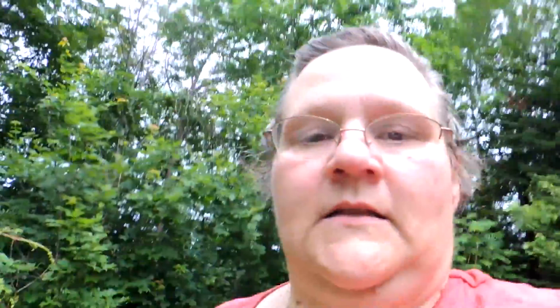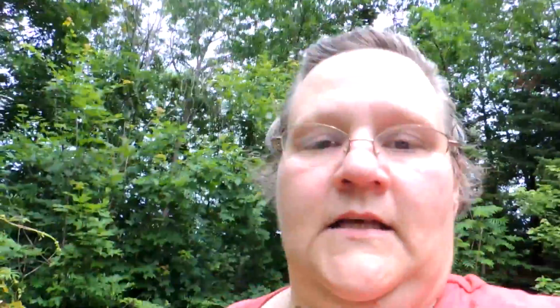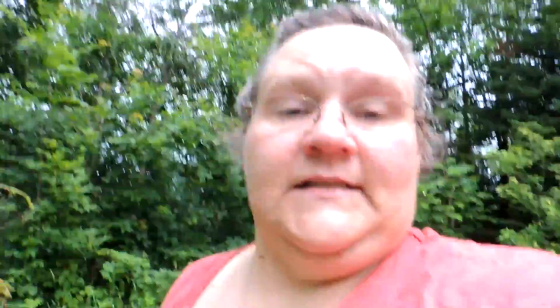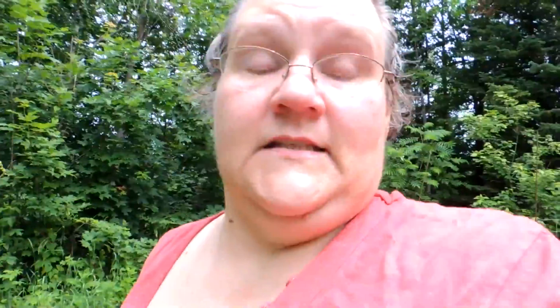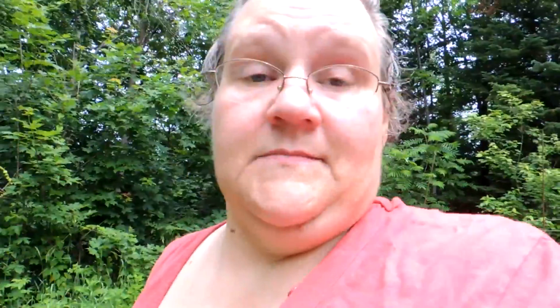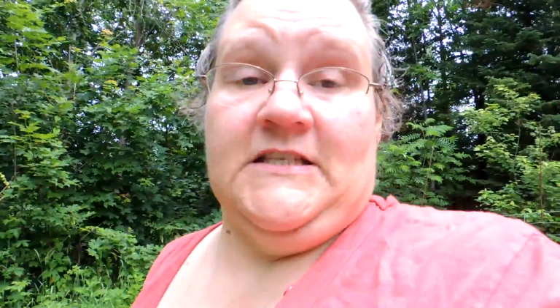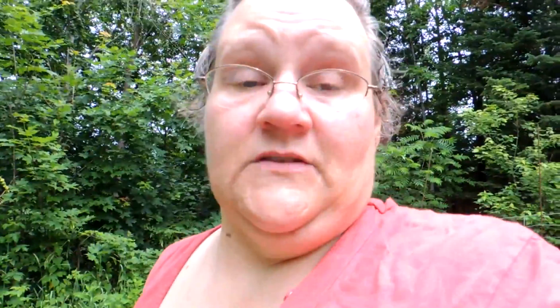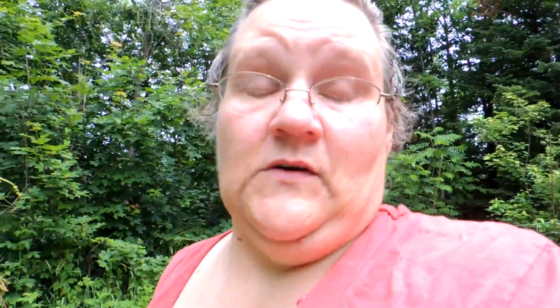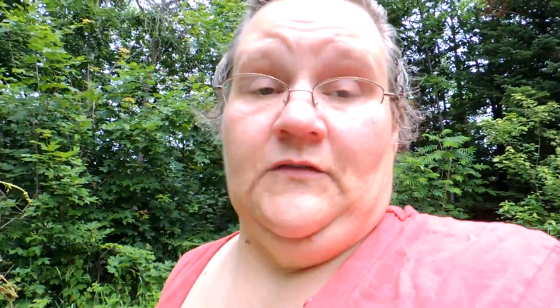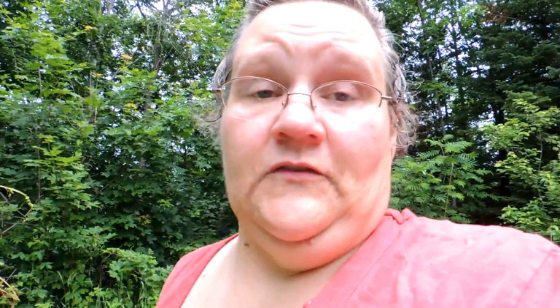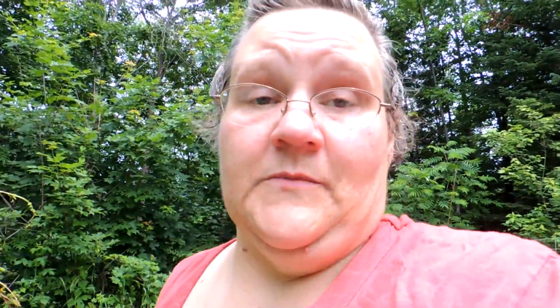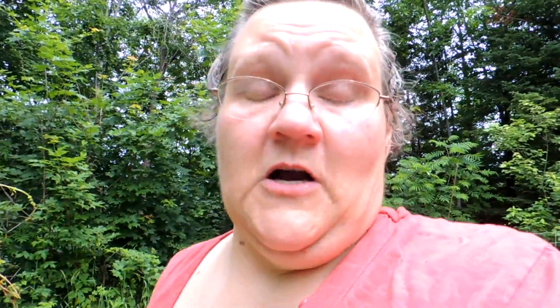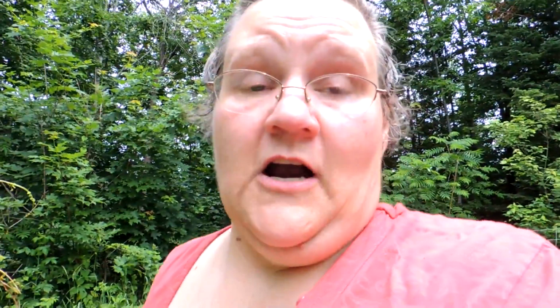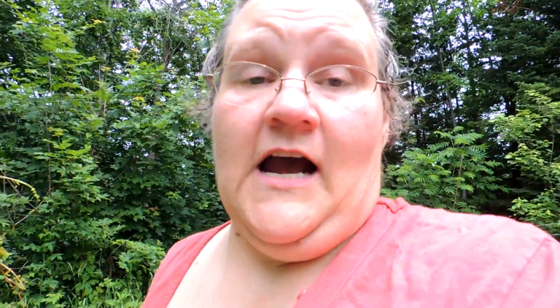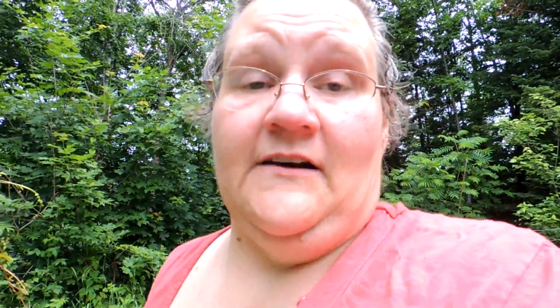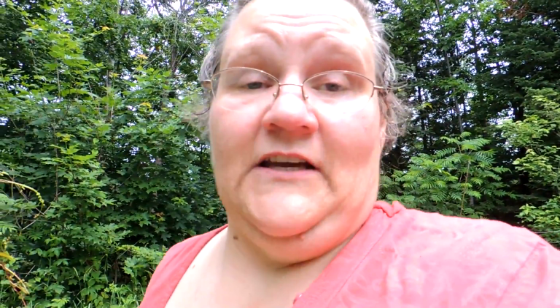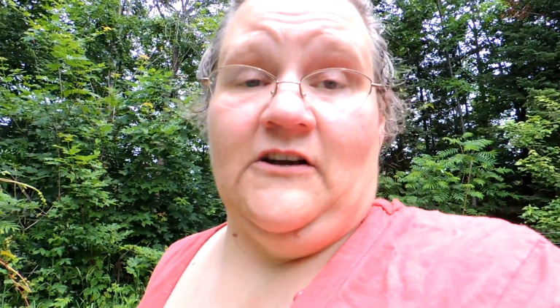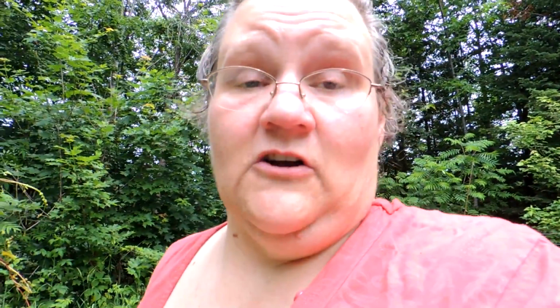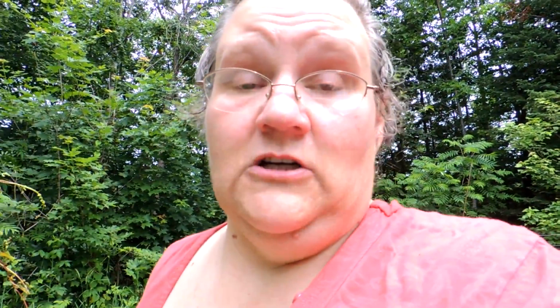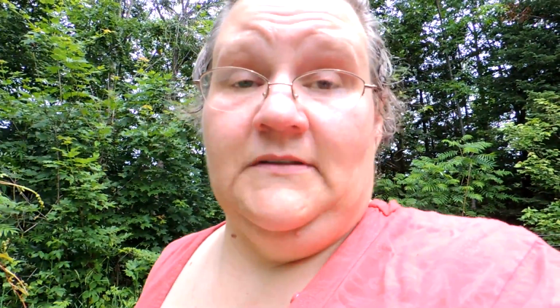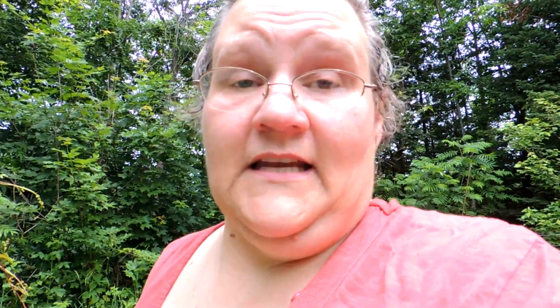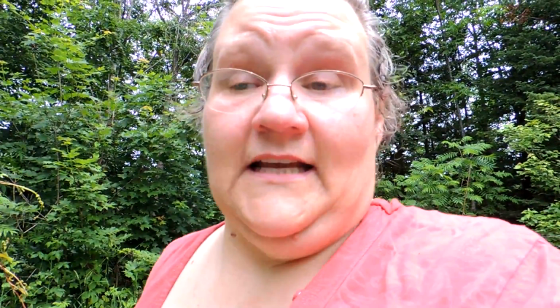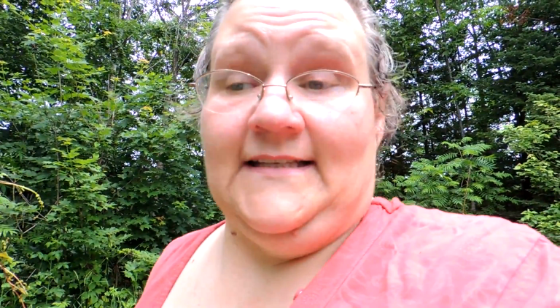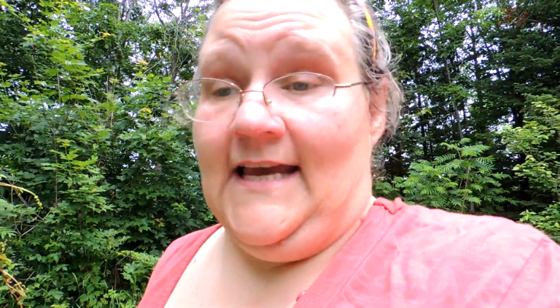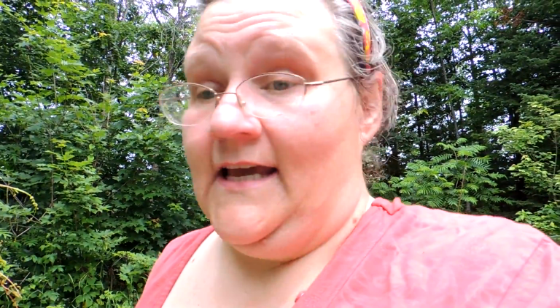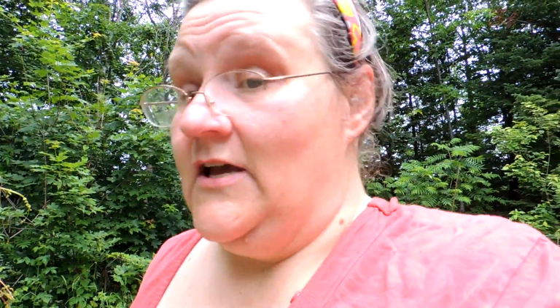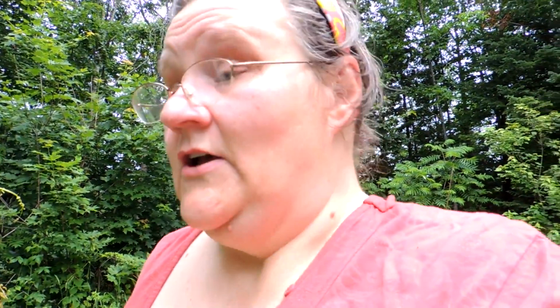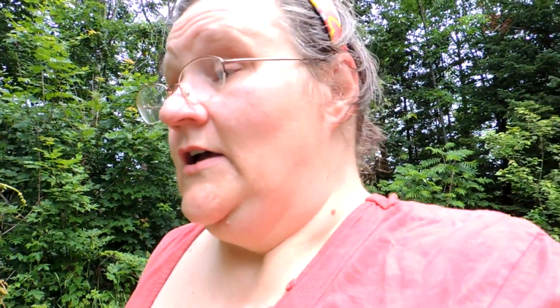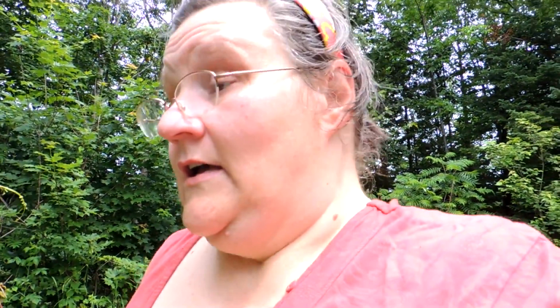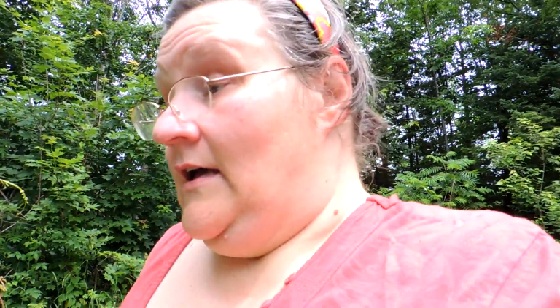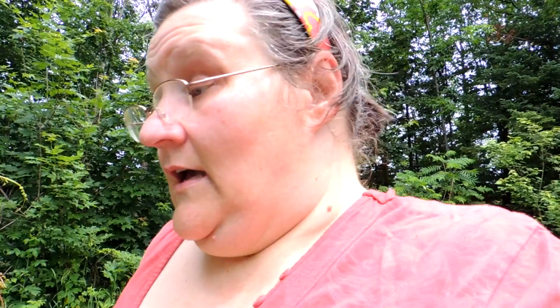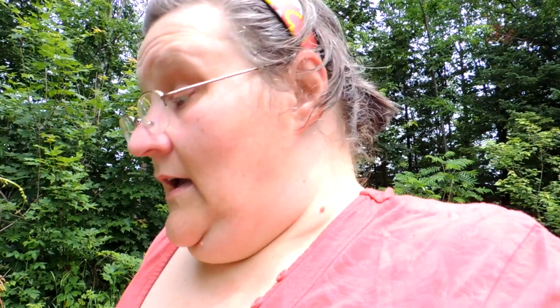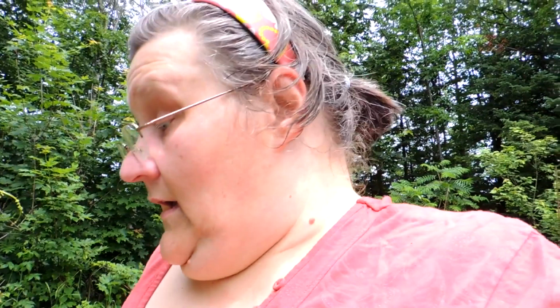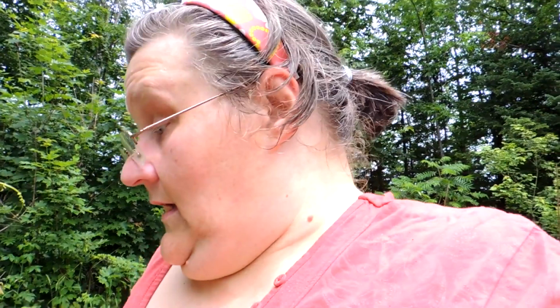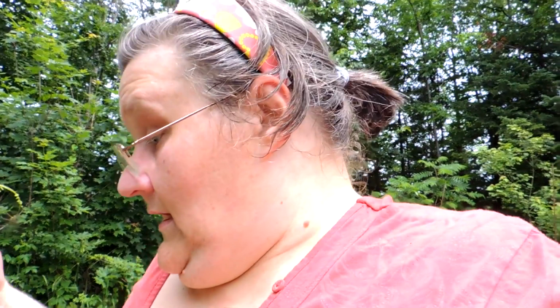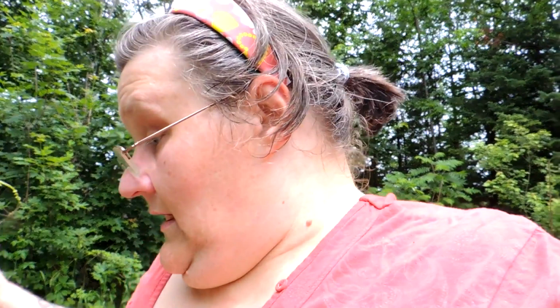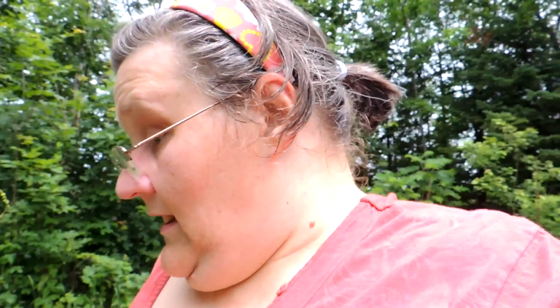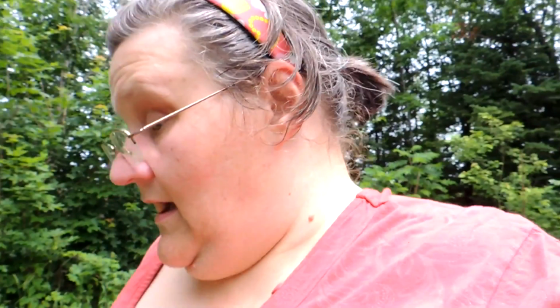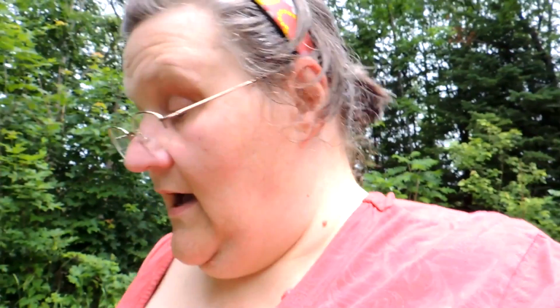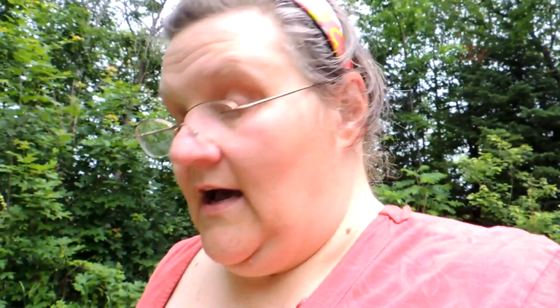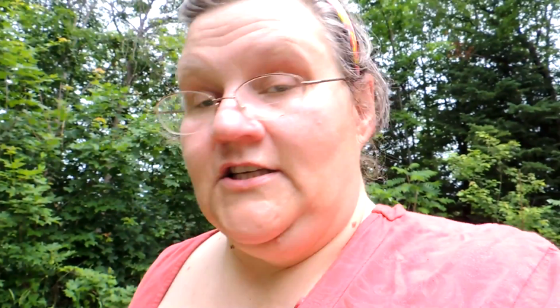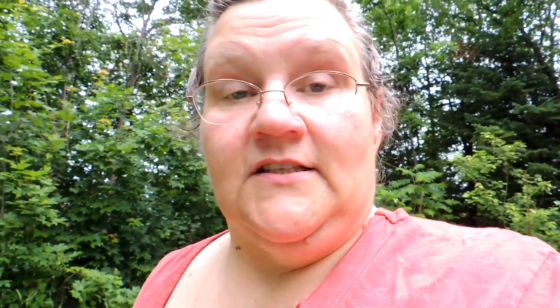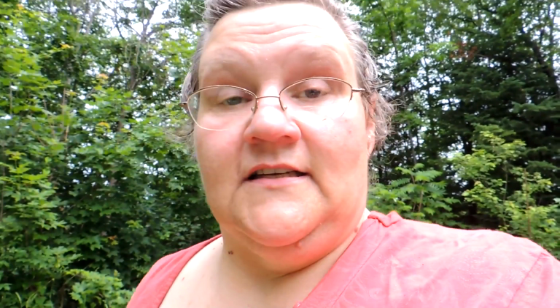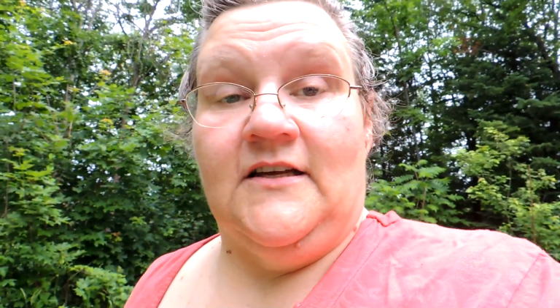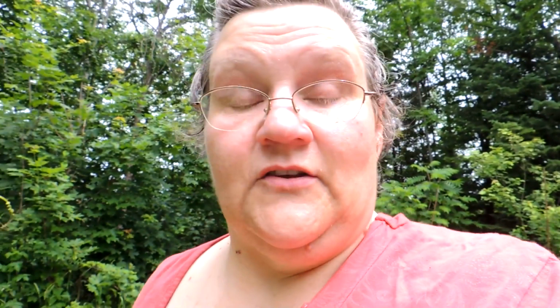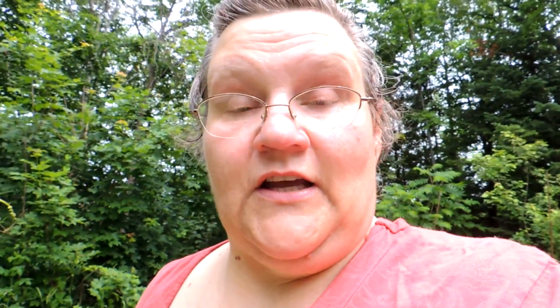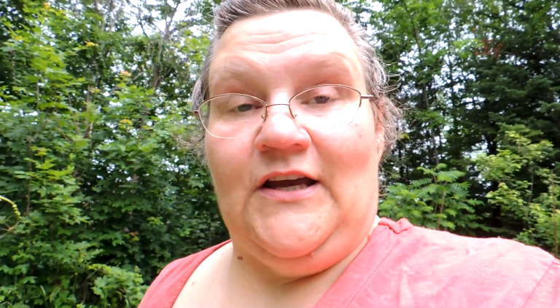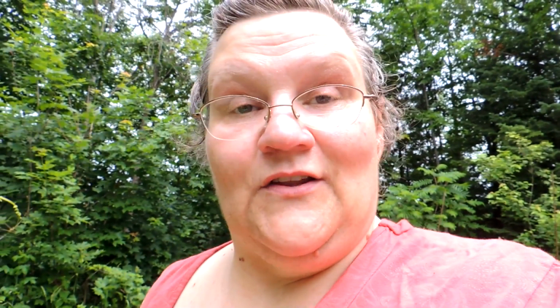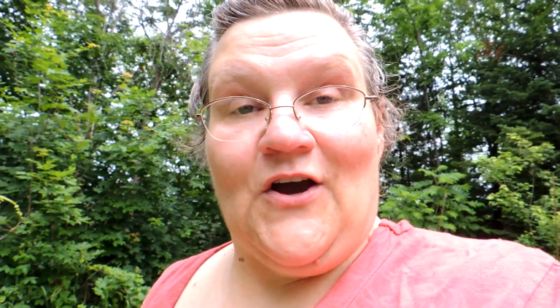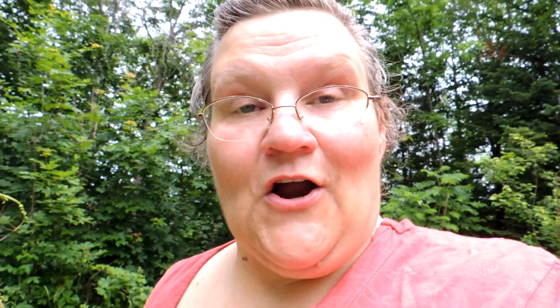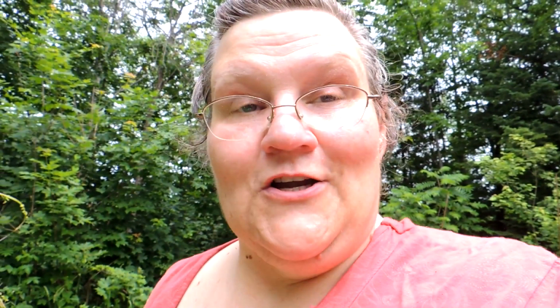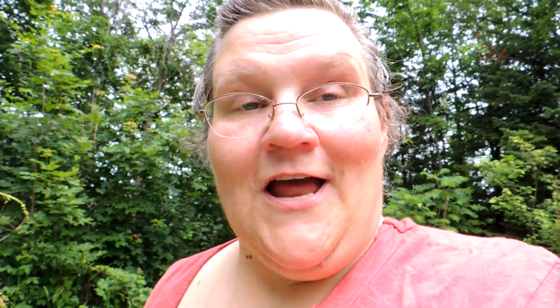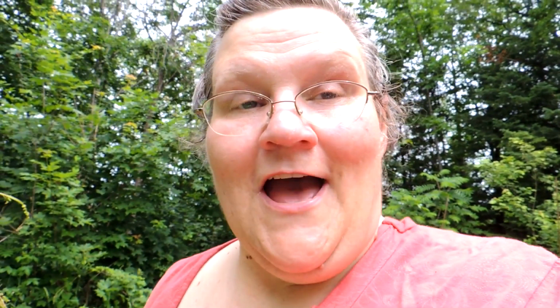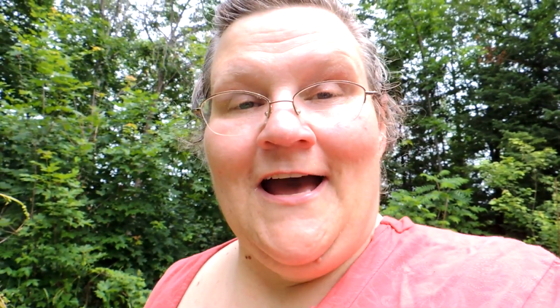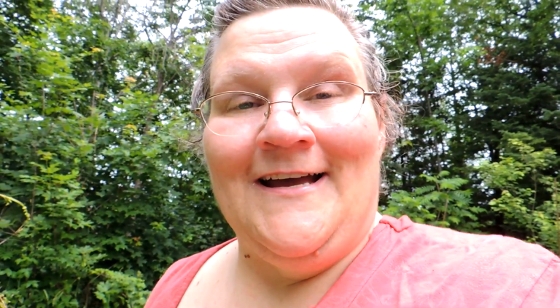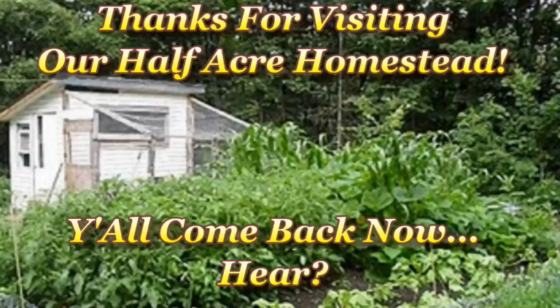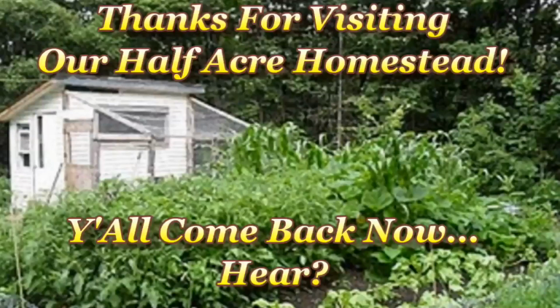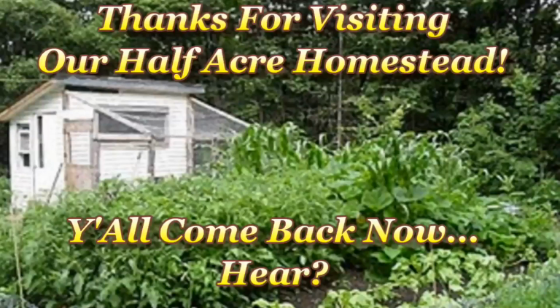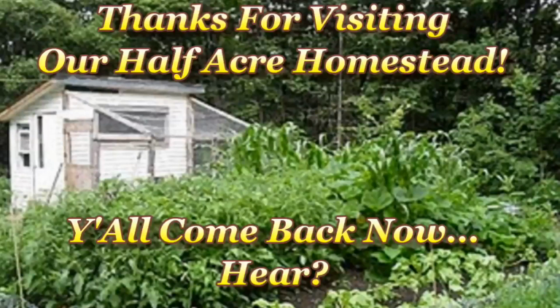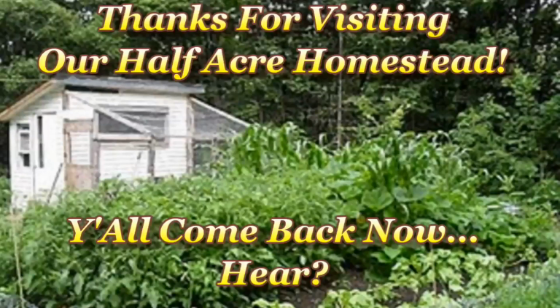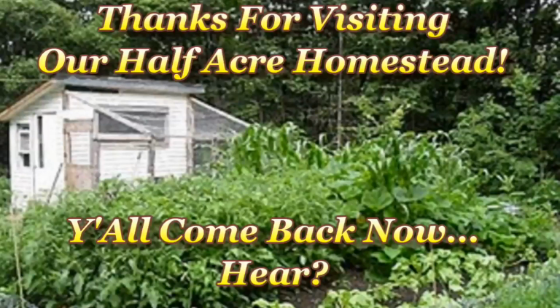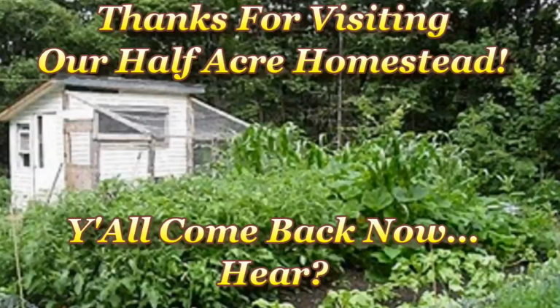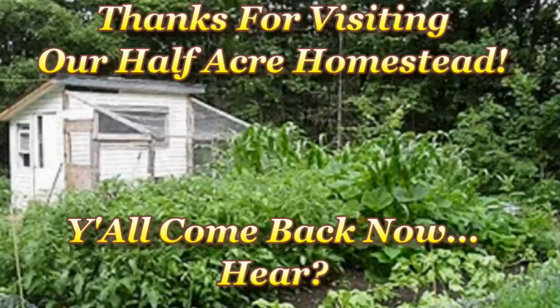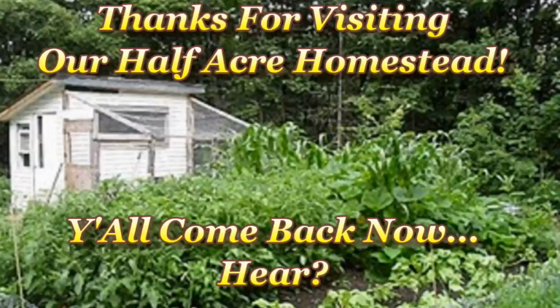This is Mrs. Wolfie from our half acre homestead saying just another day in the garden.